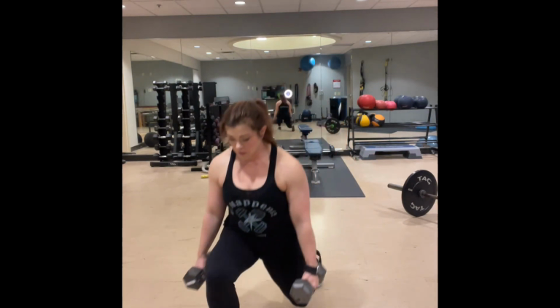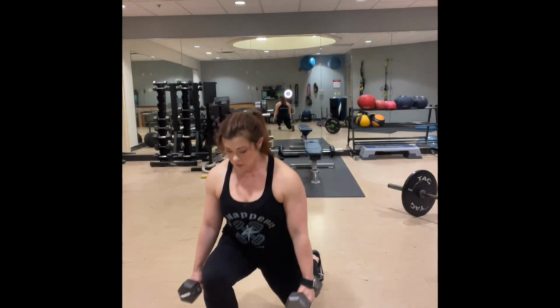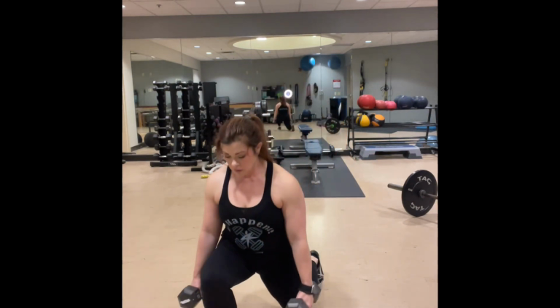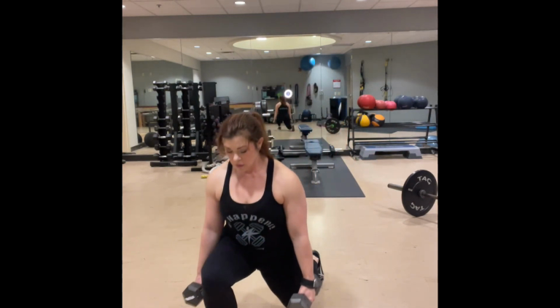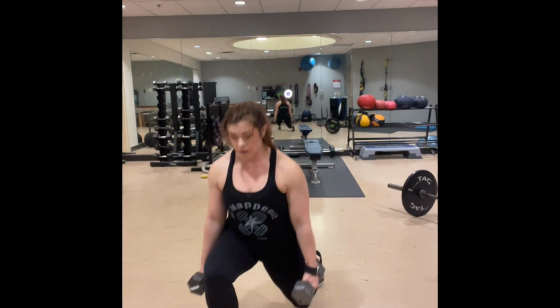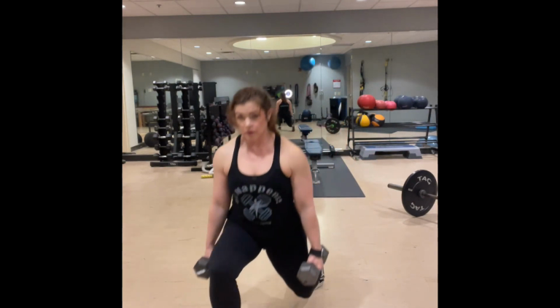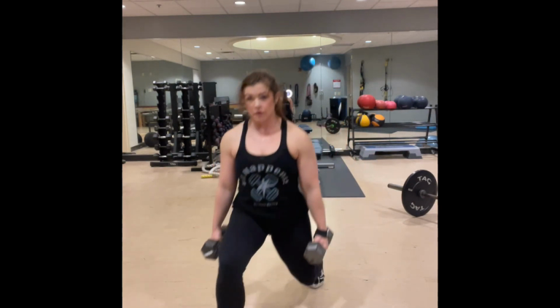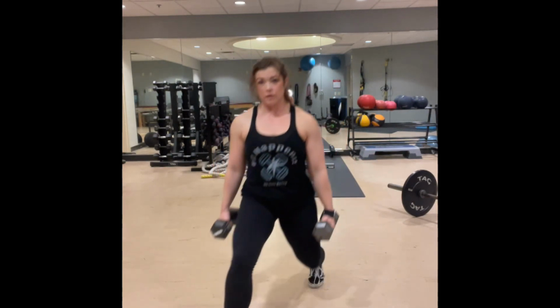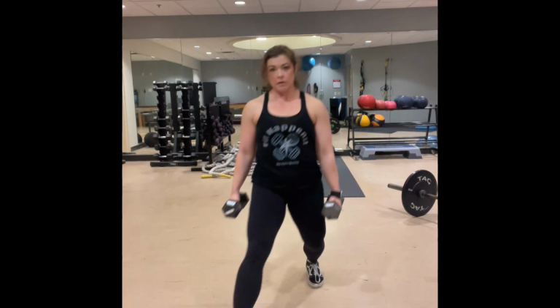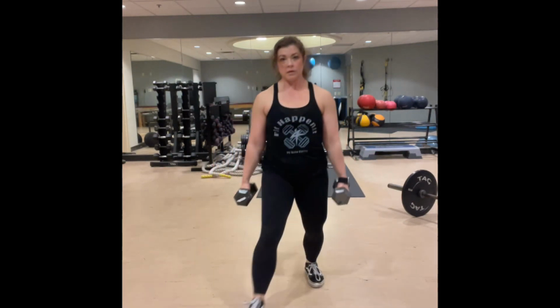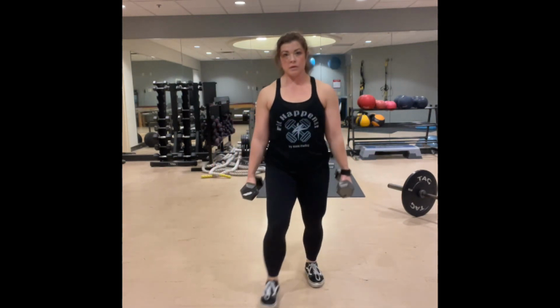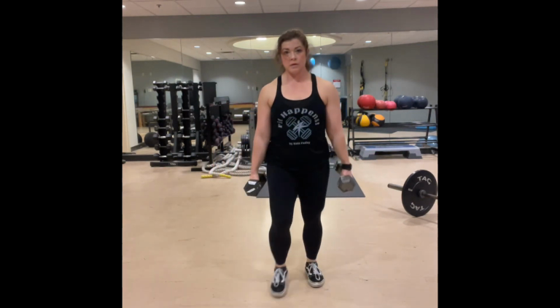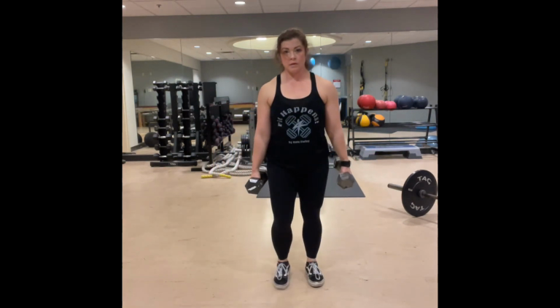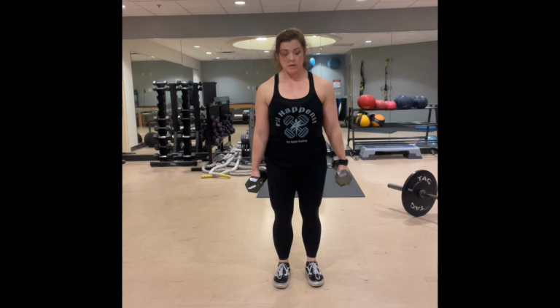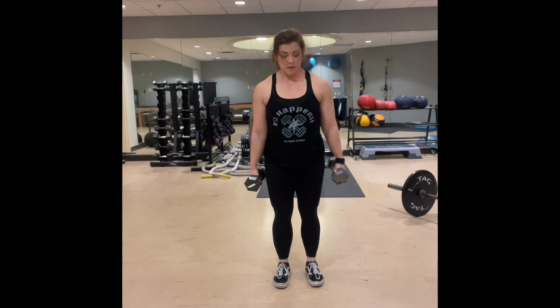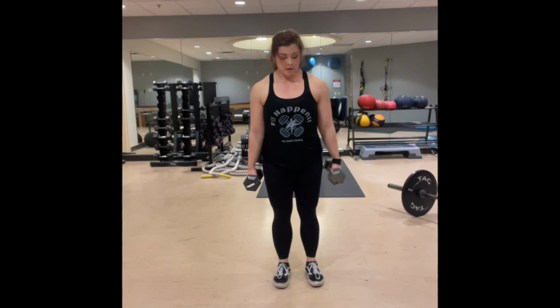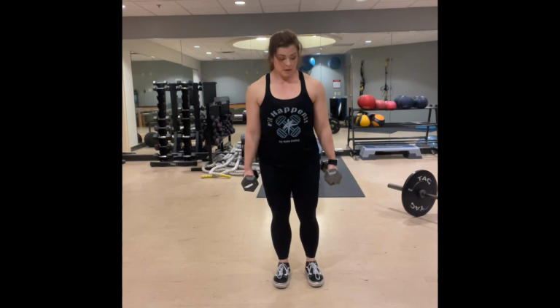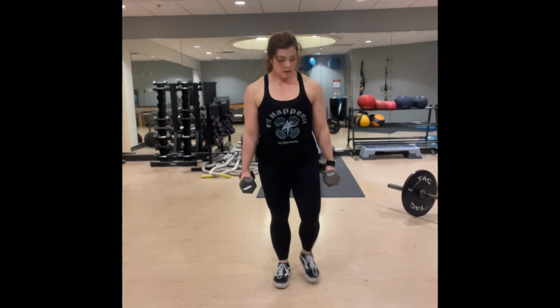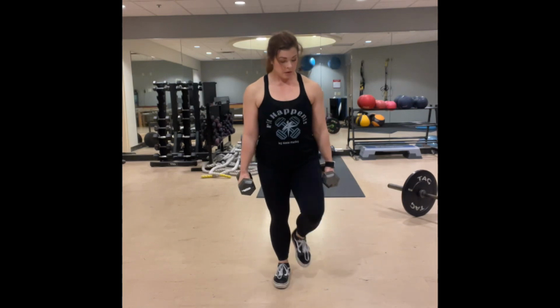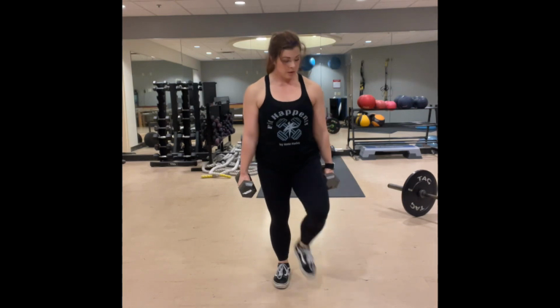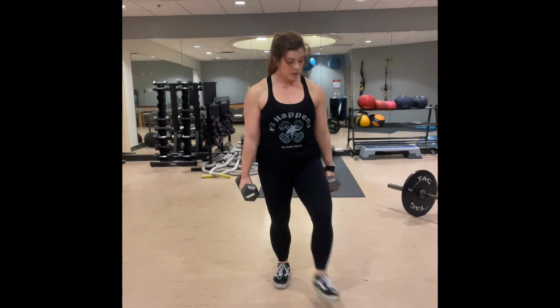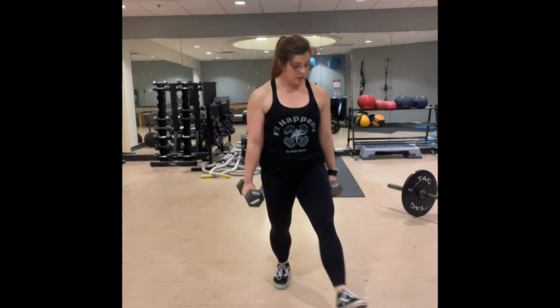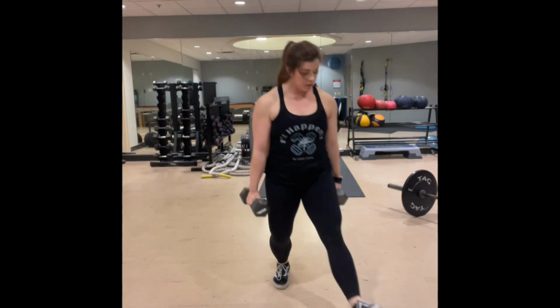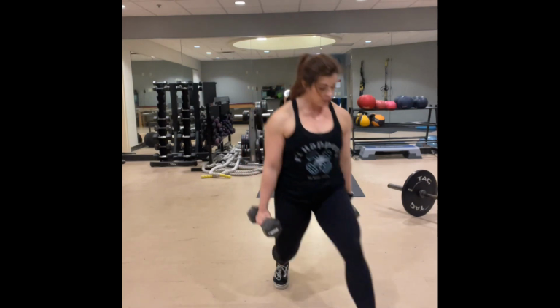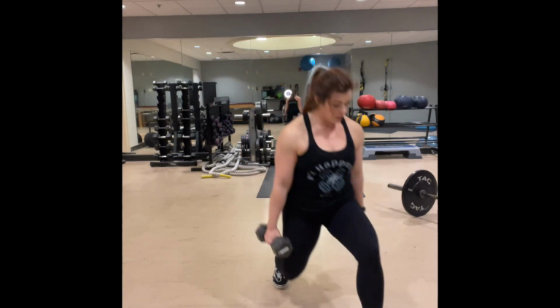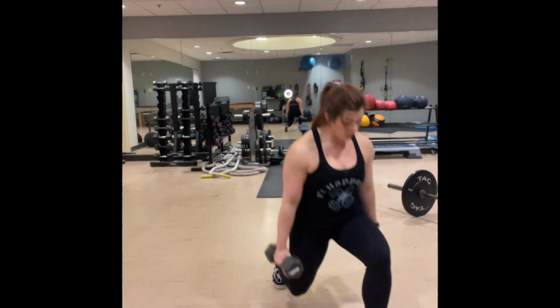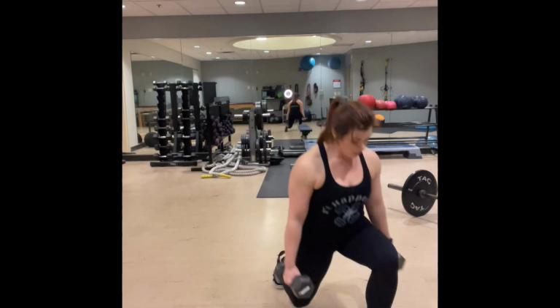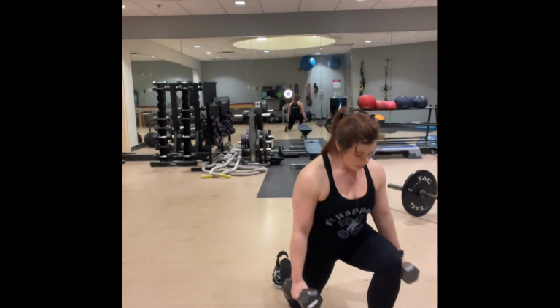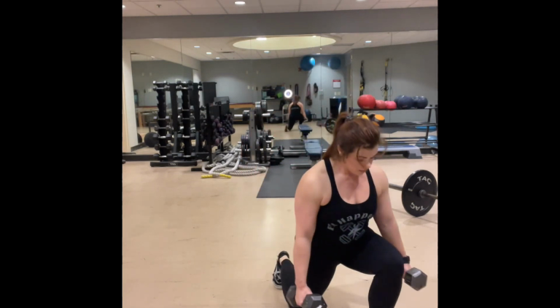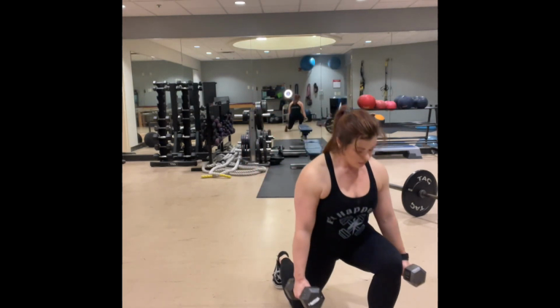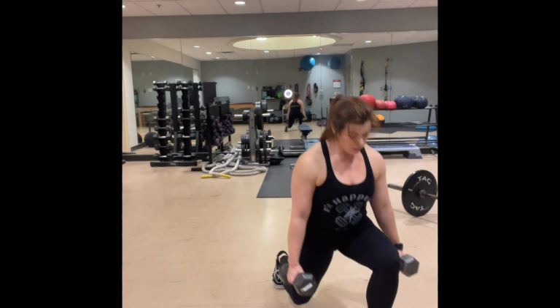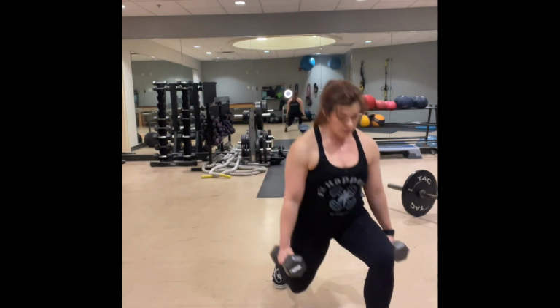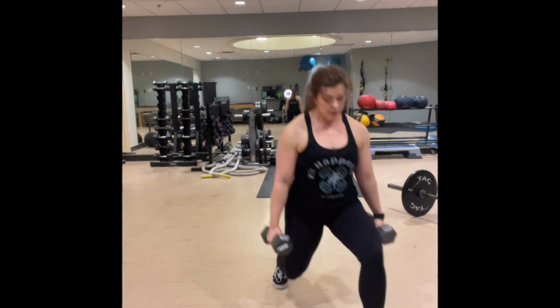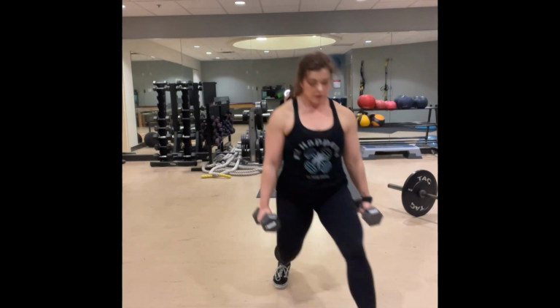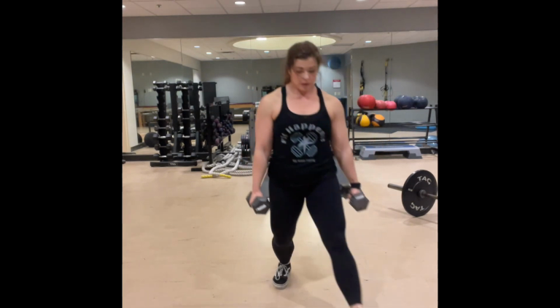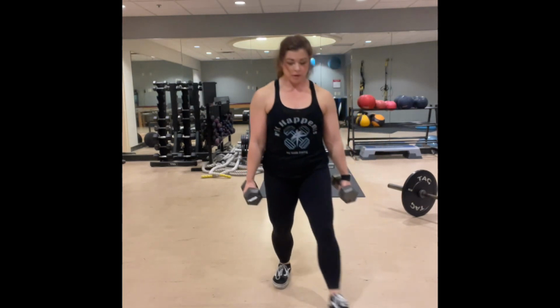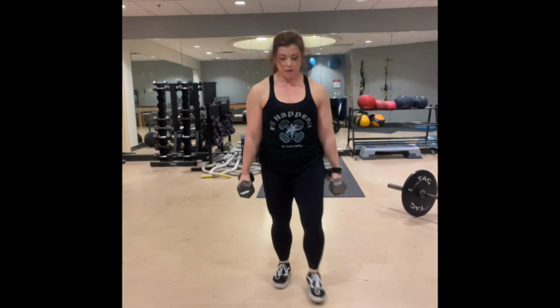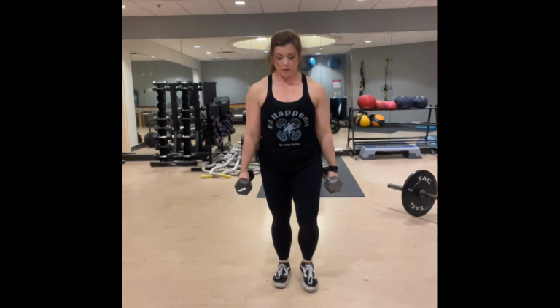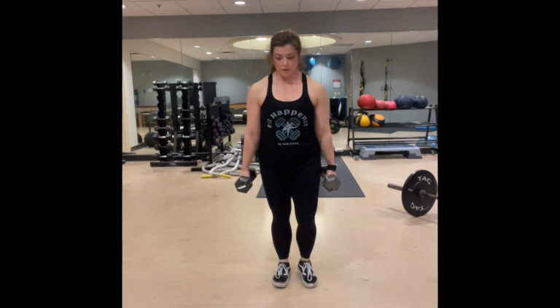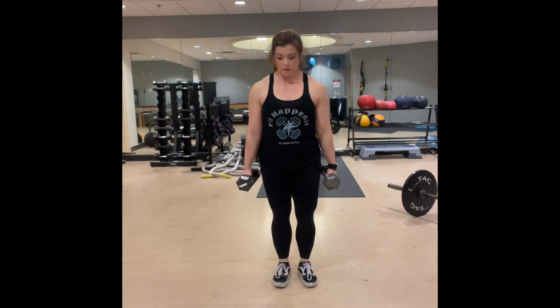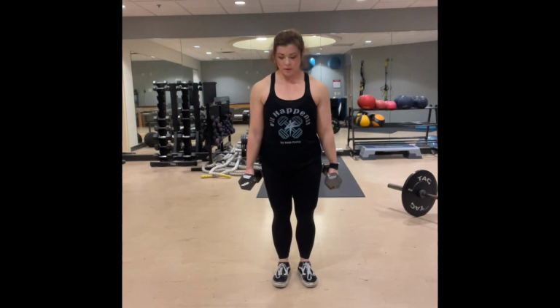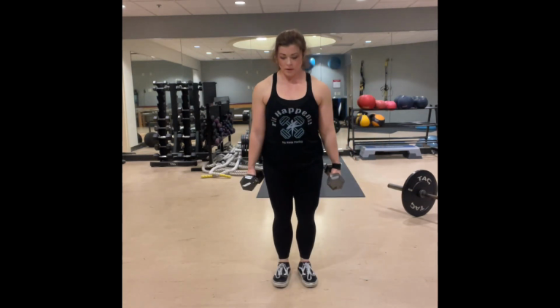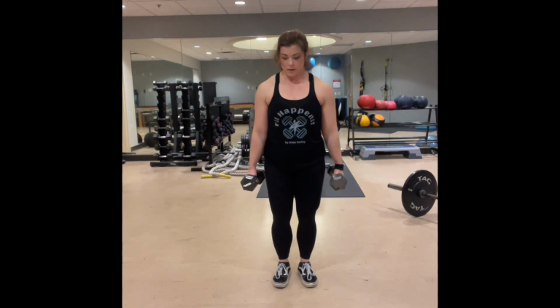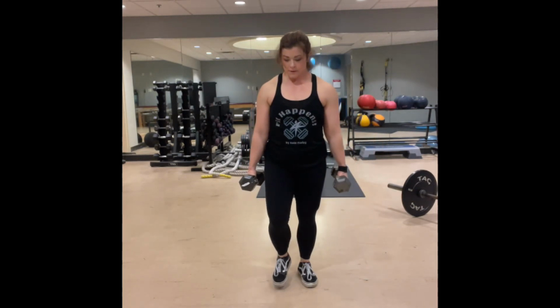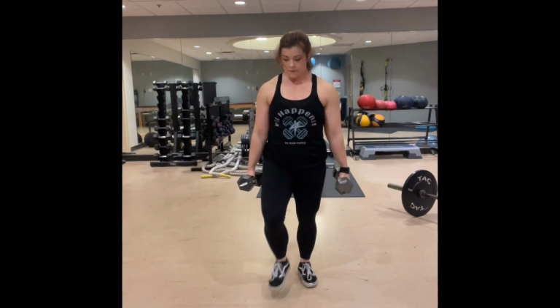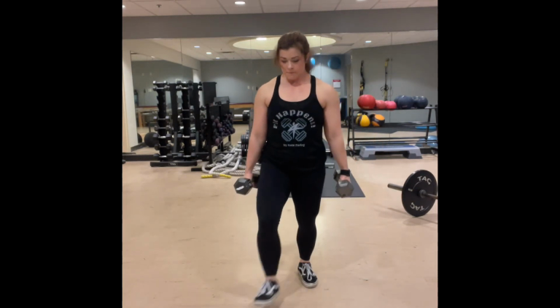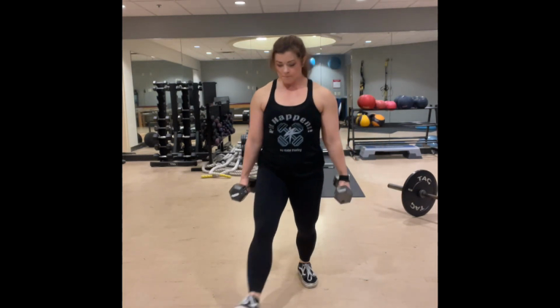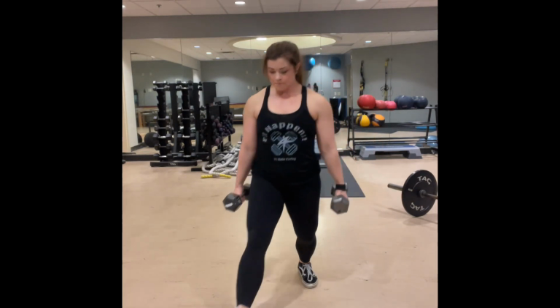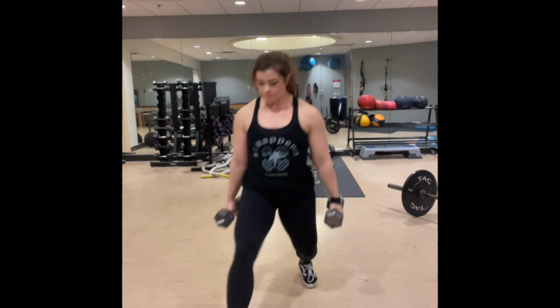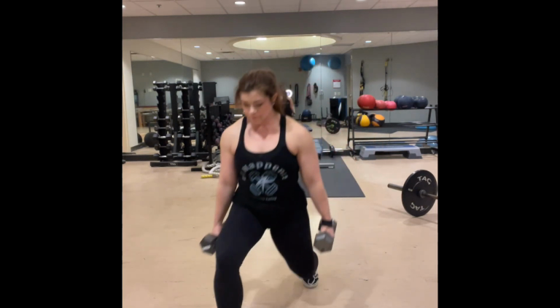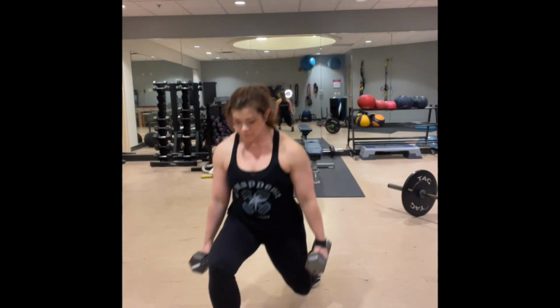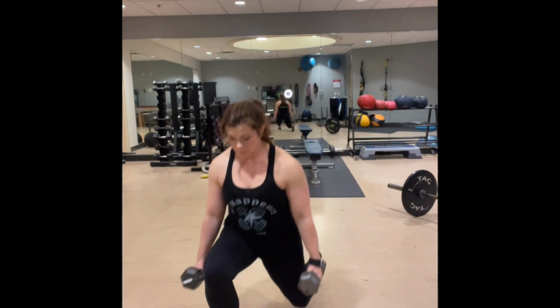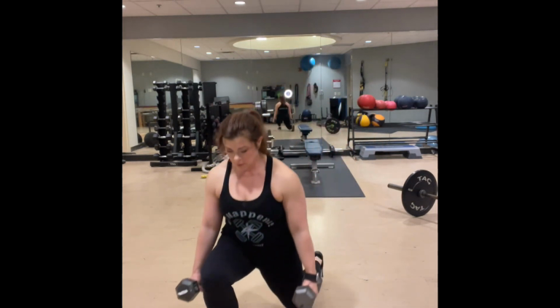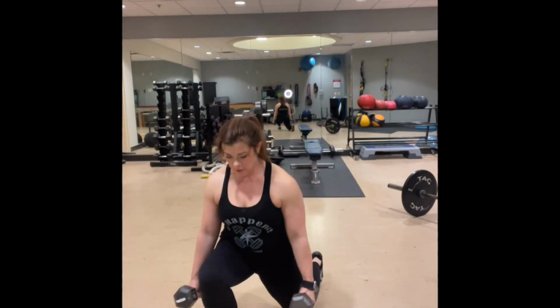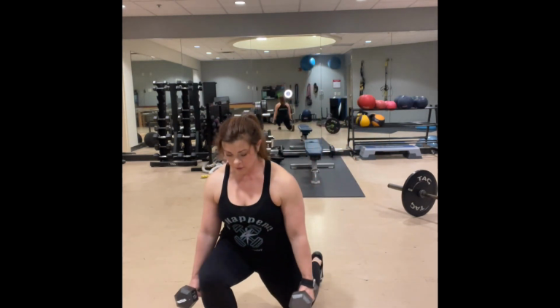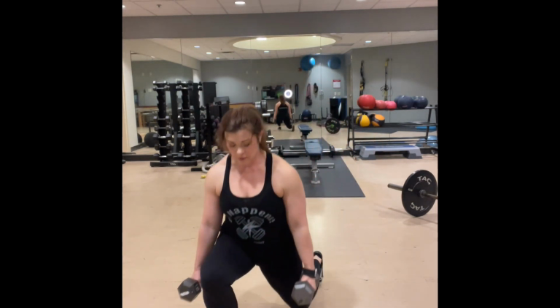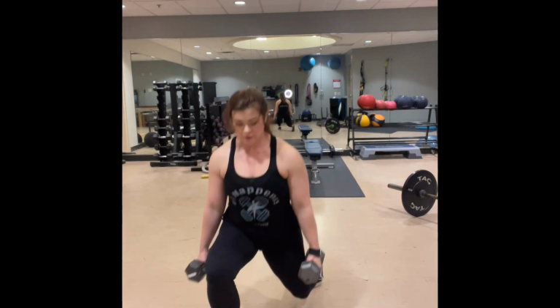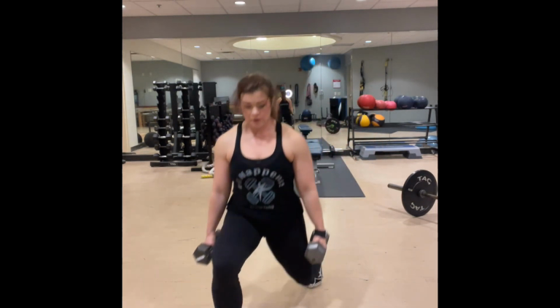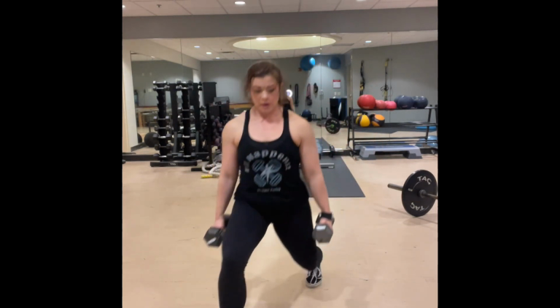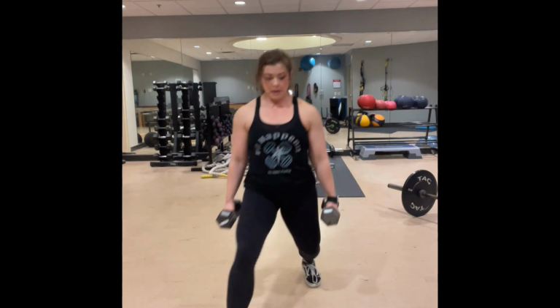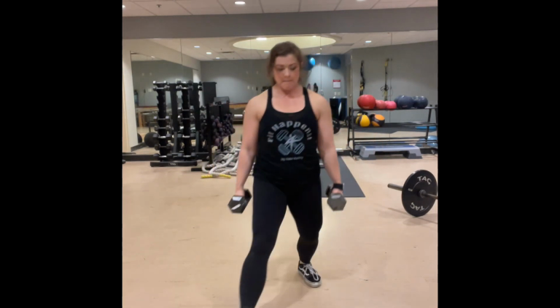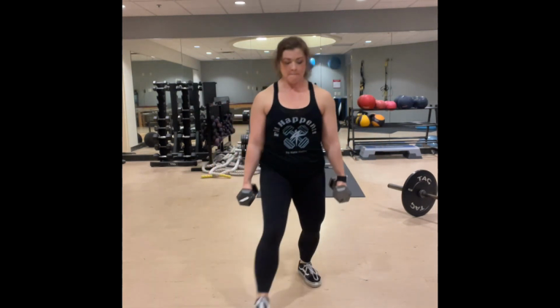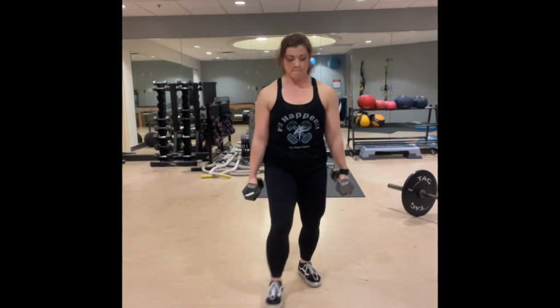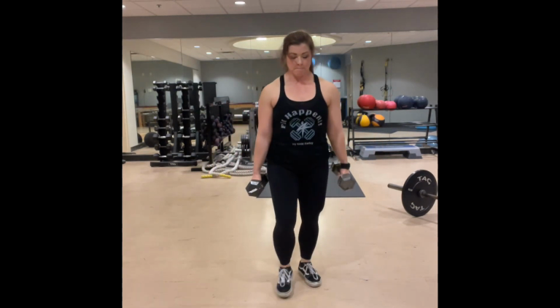If you have any issues with your knees and this bothers you, just substitute with back lunges.